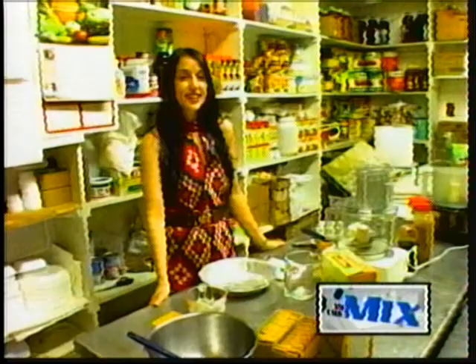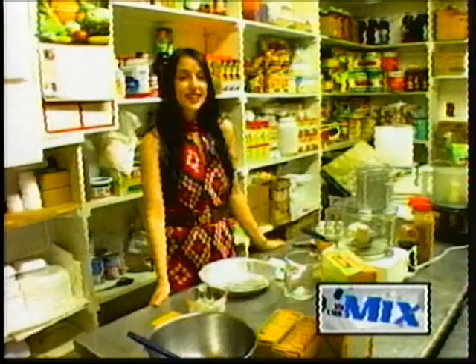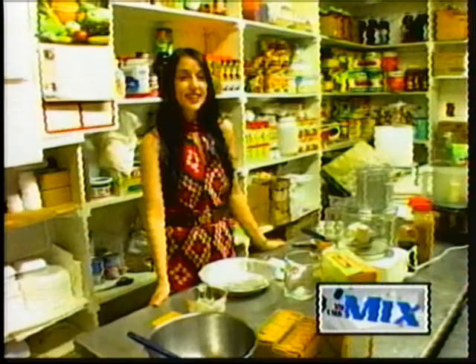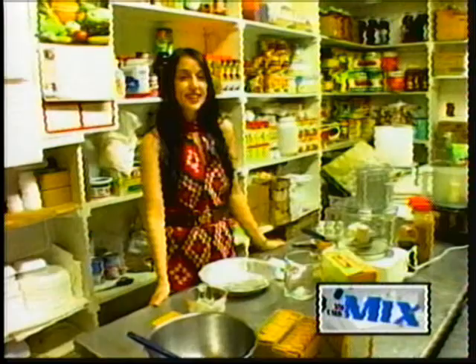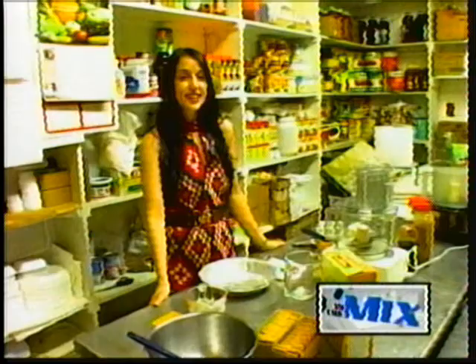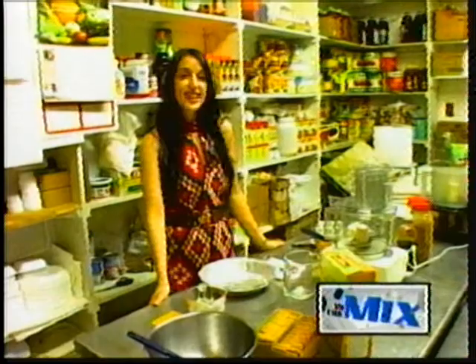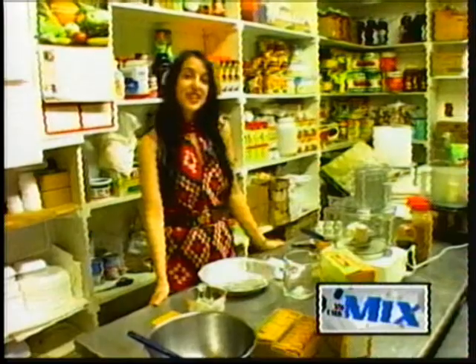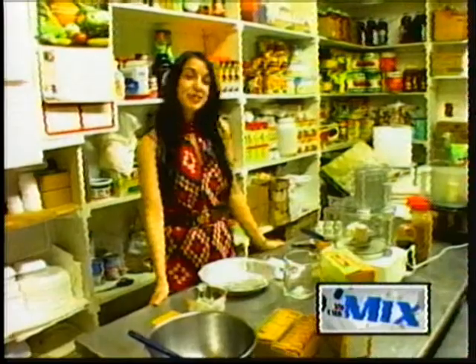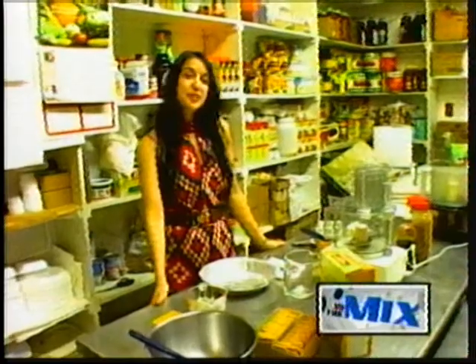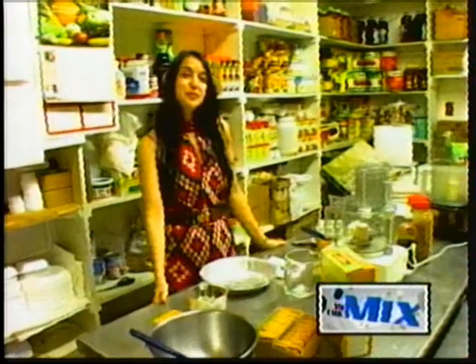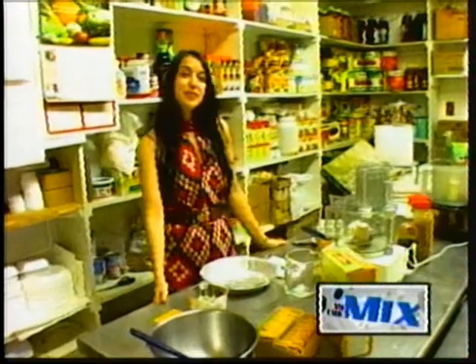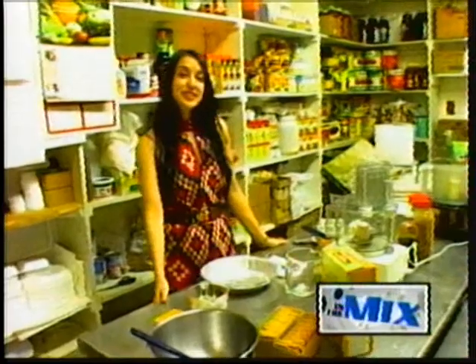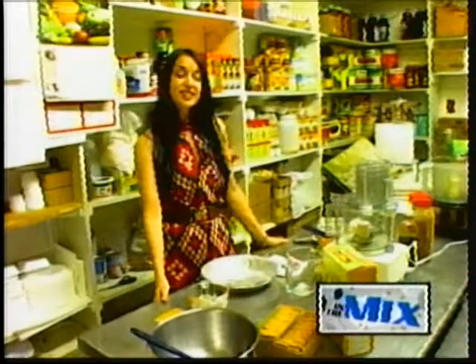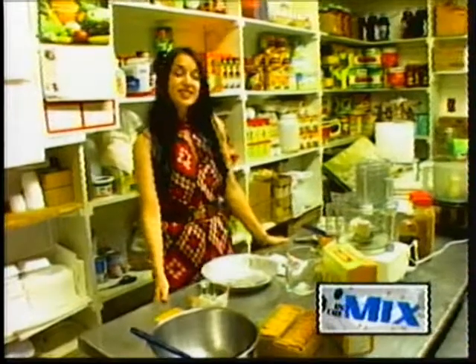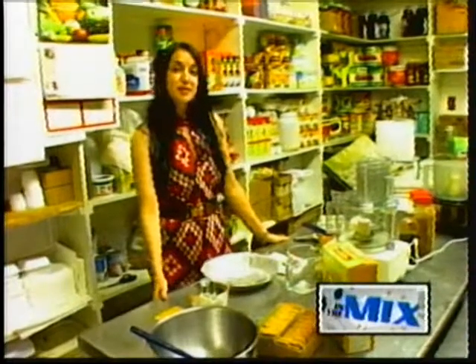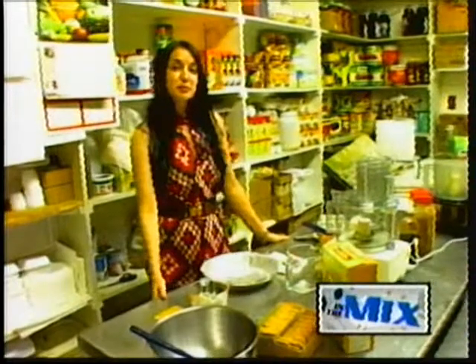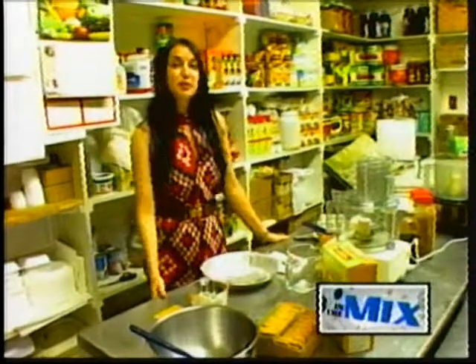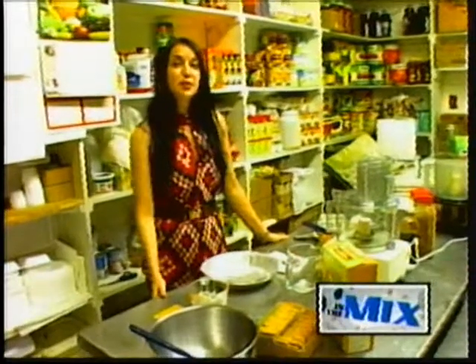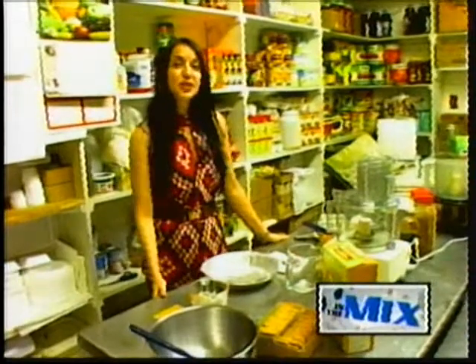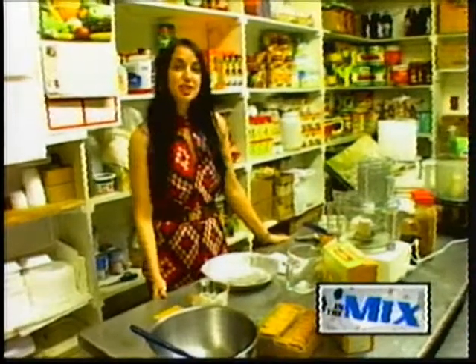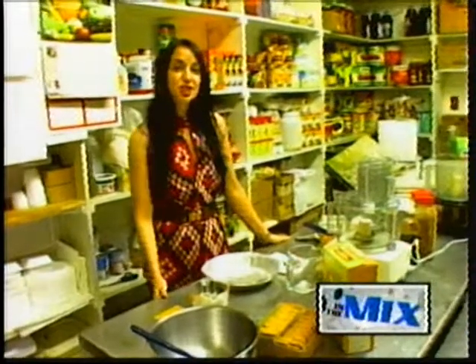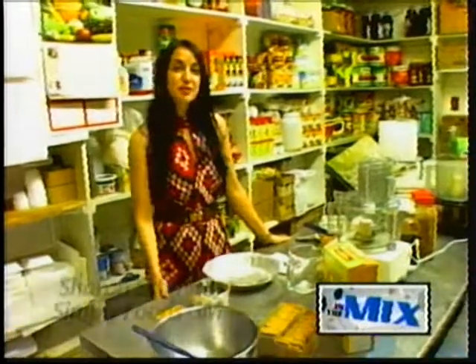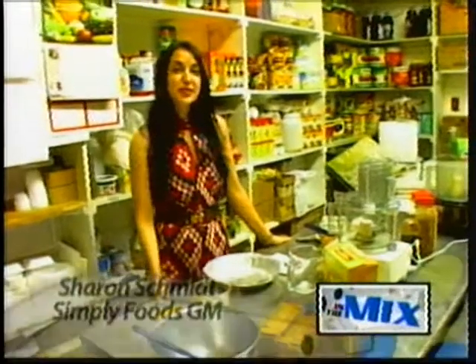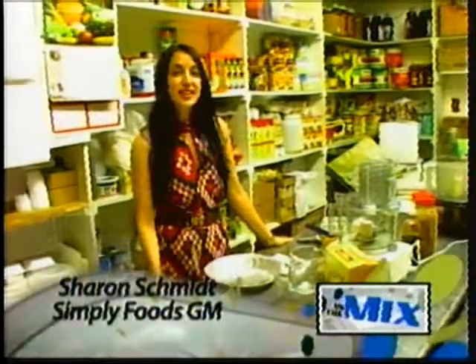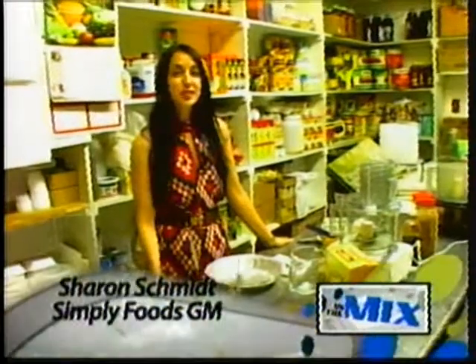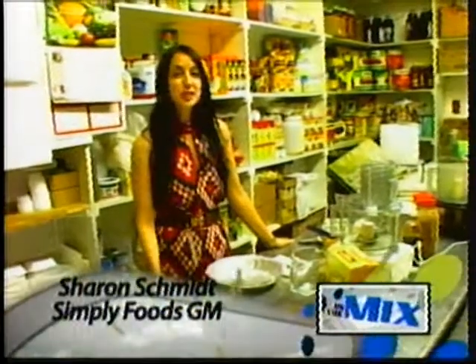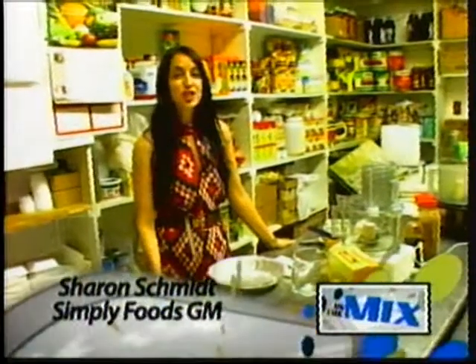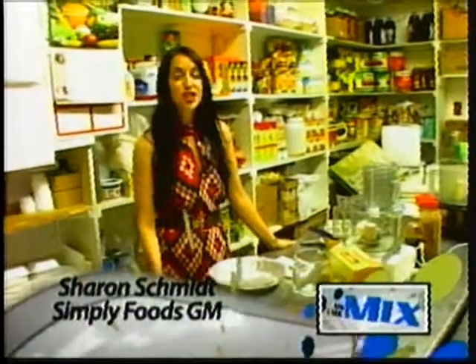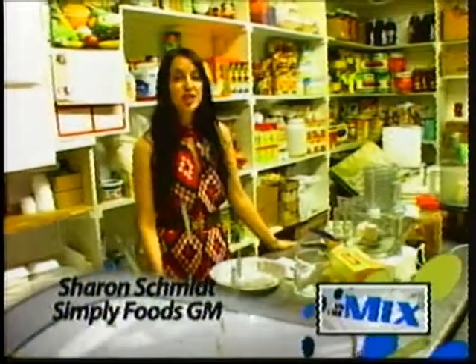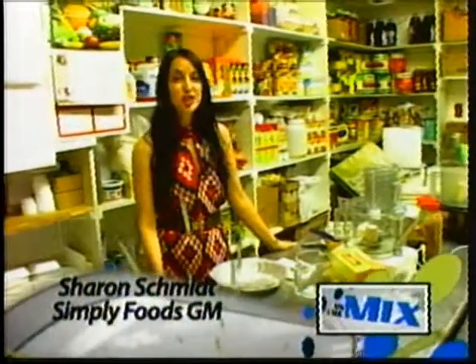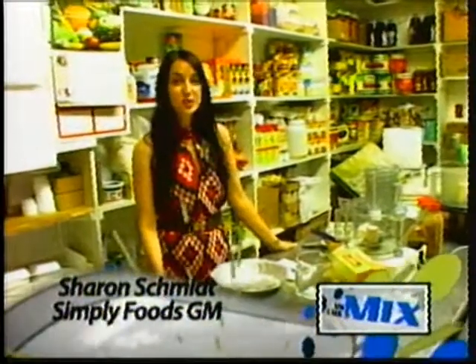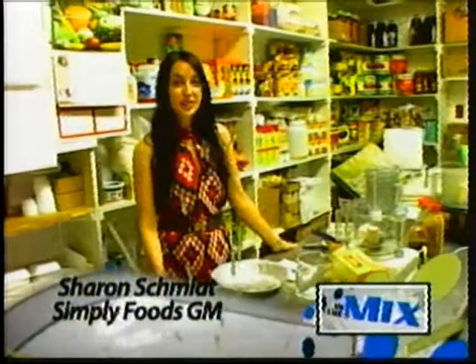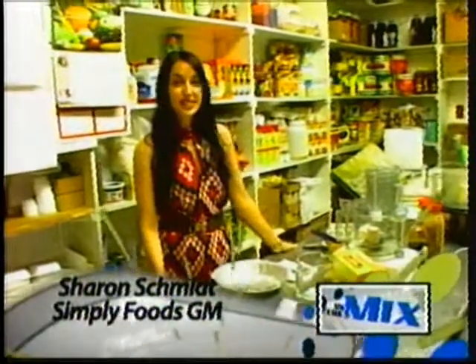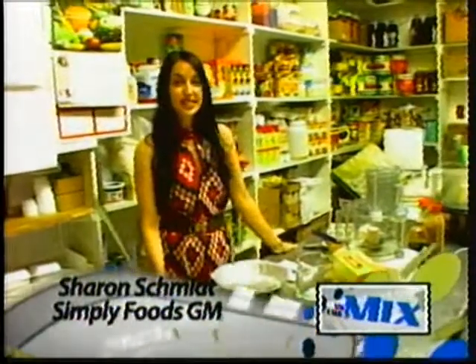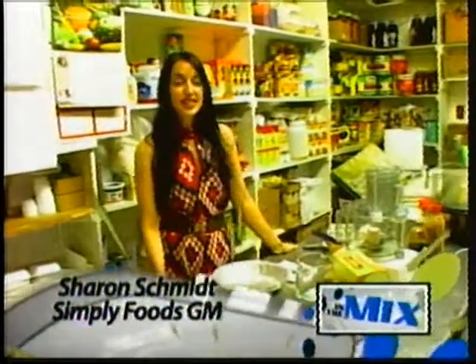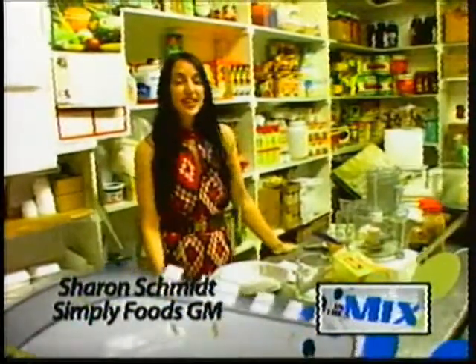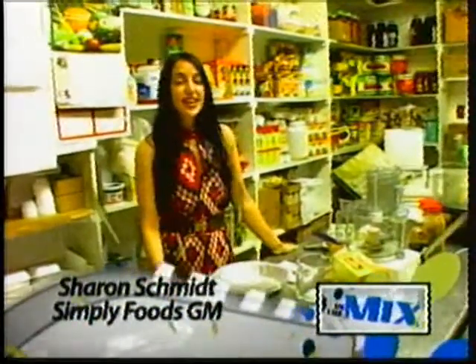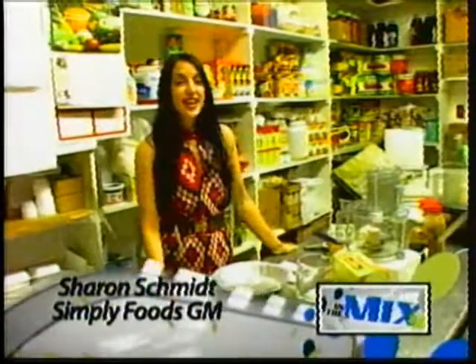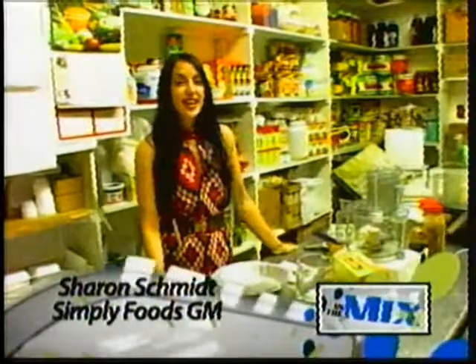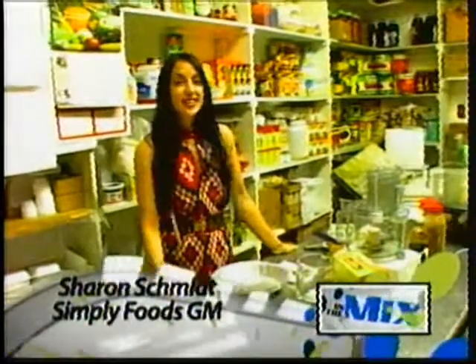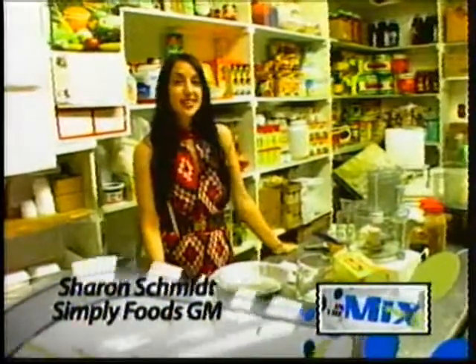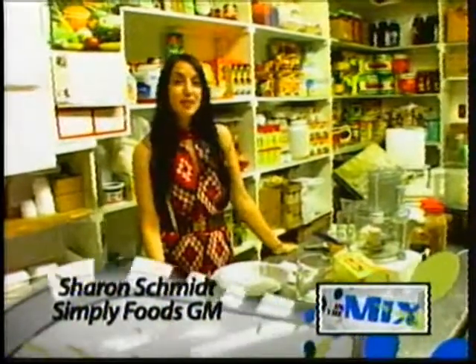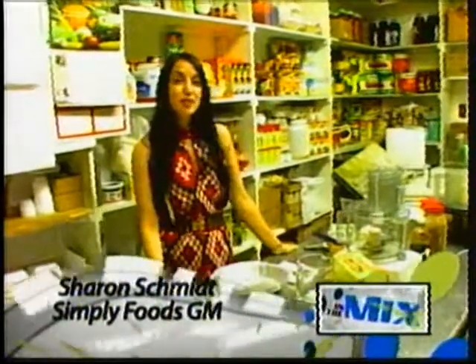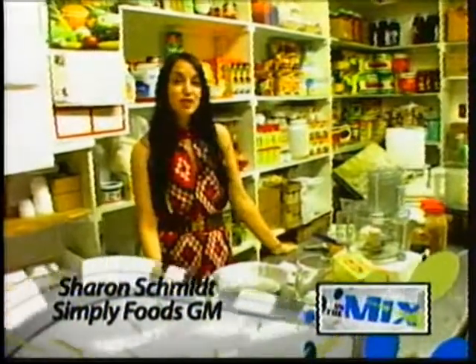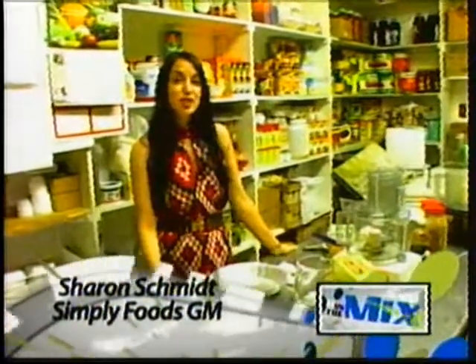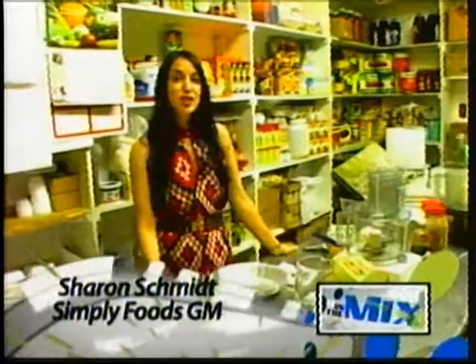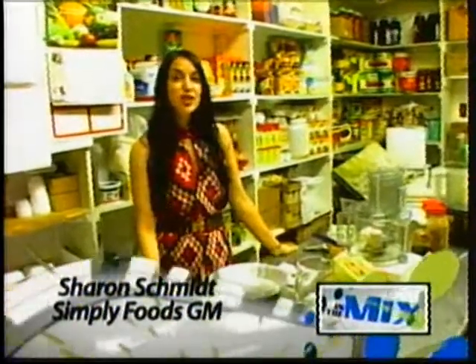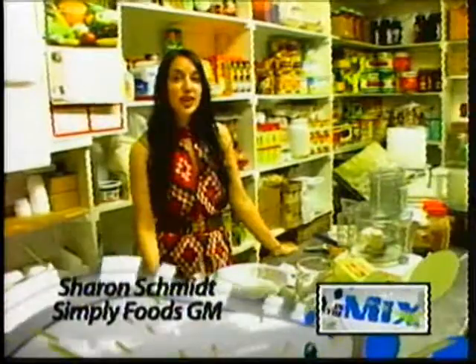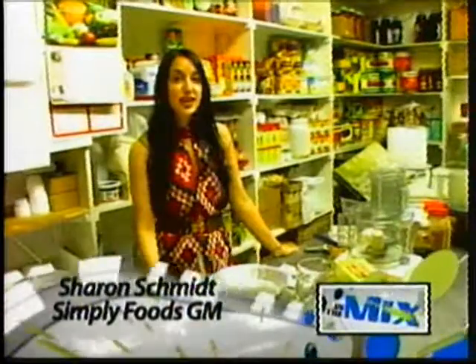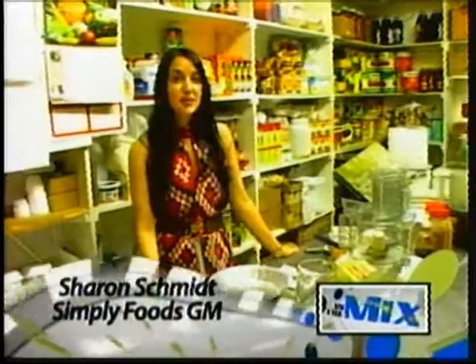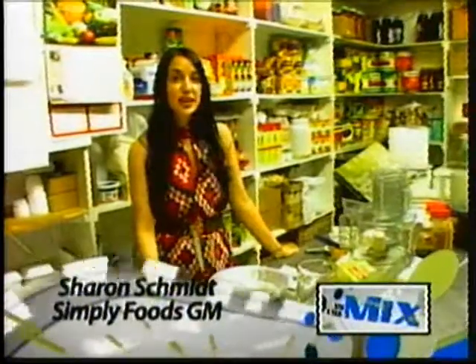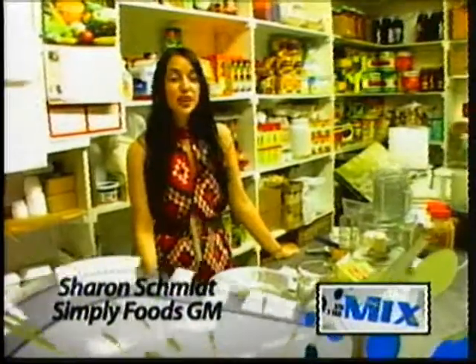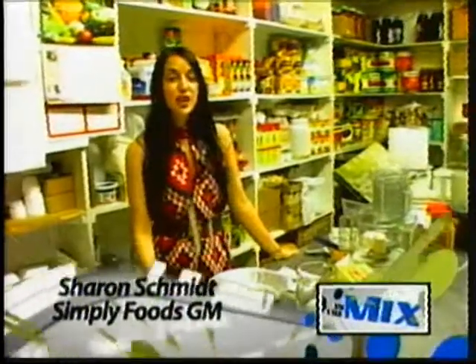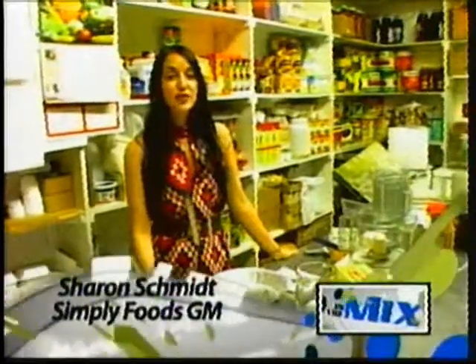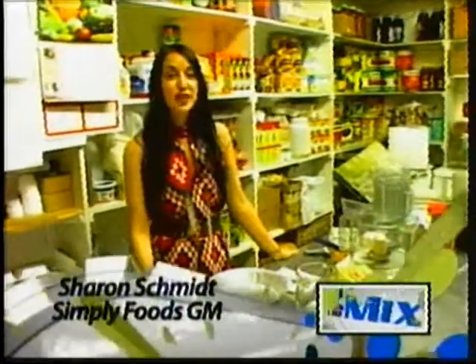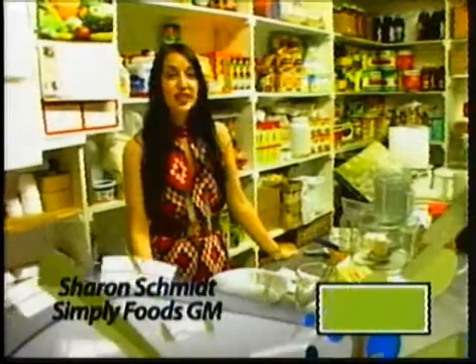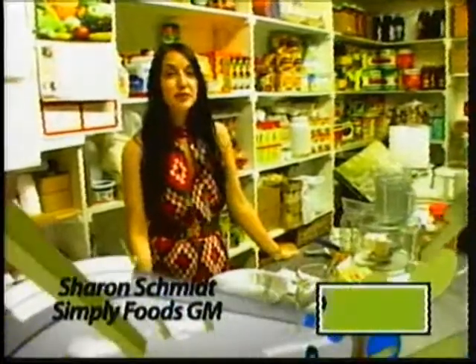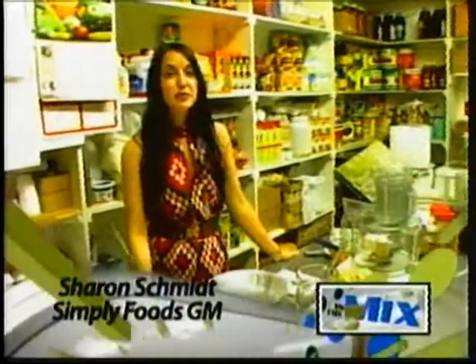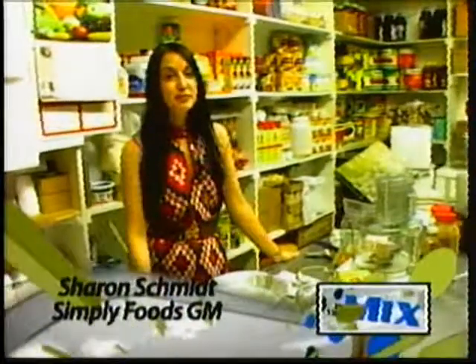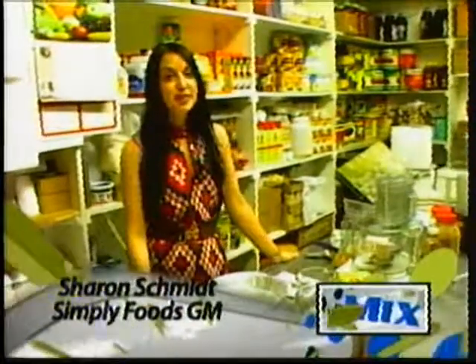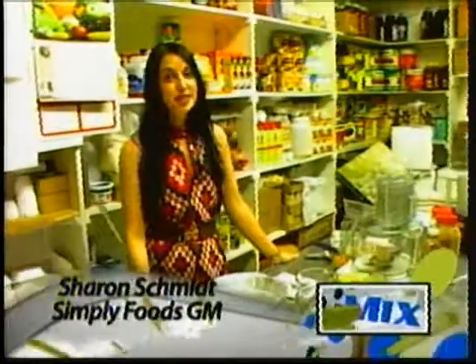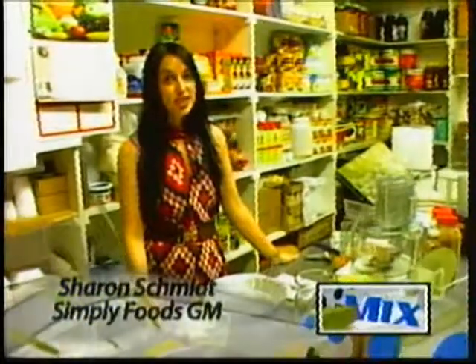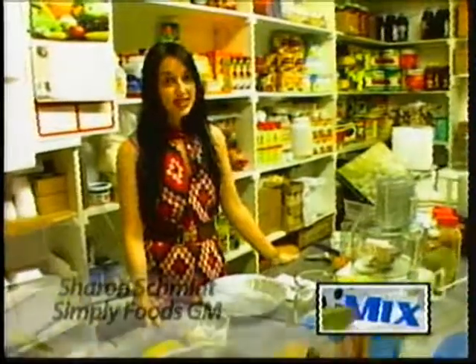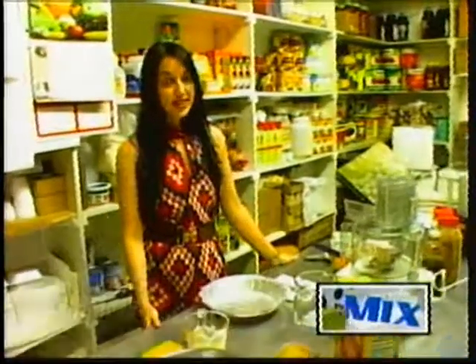Hi, welcome back to the Simply Food Kitchen. My name is Sharon Schmidt, and today I'm going to show you how to make our vegan pumpkin cheesecake.